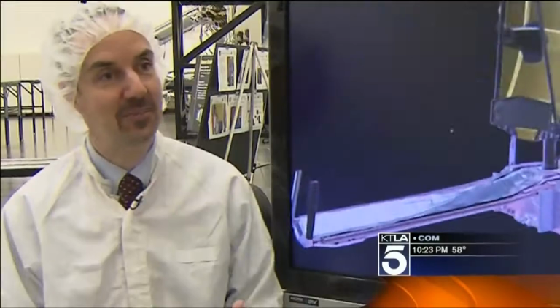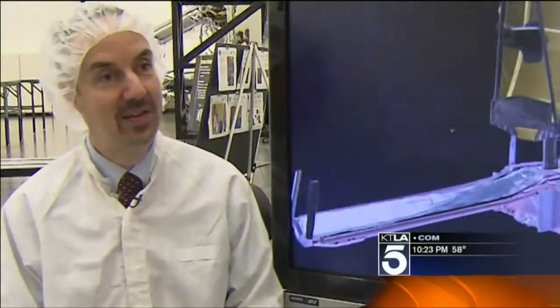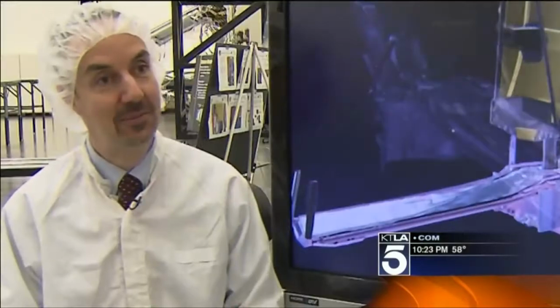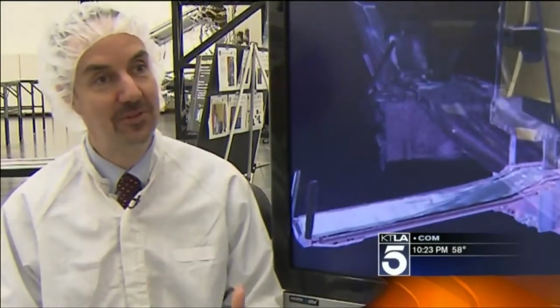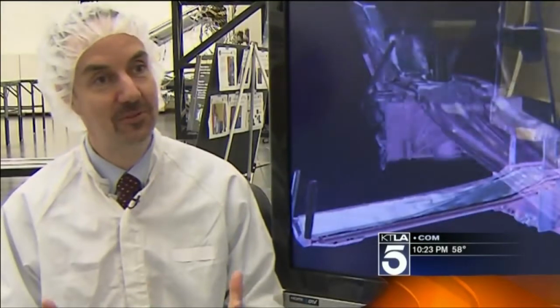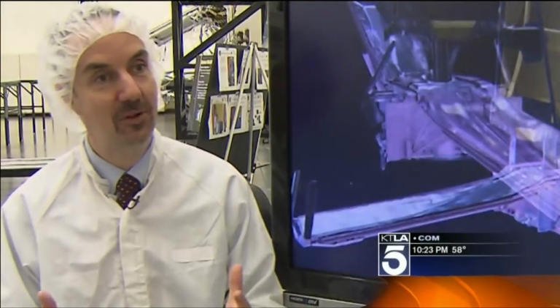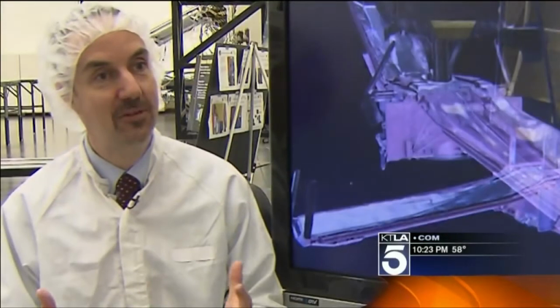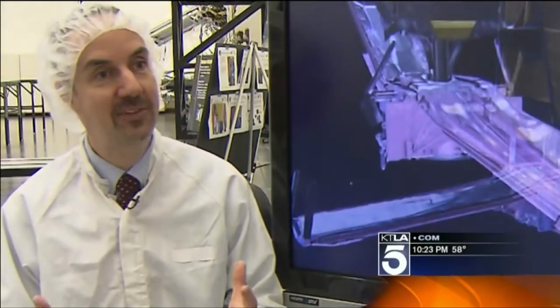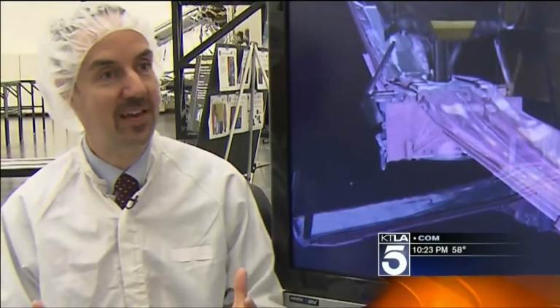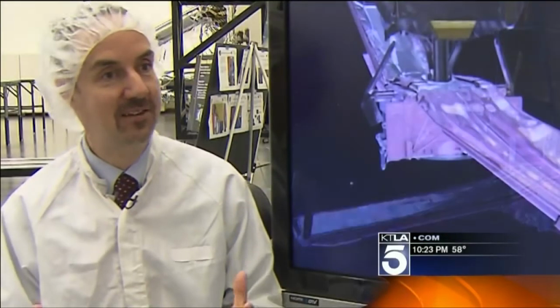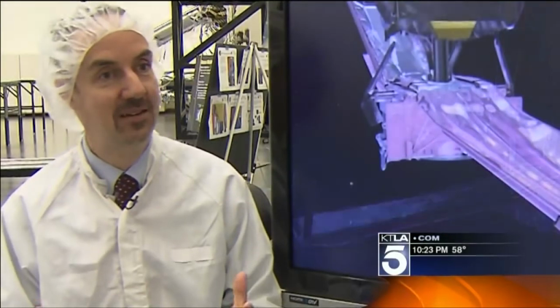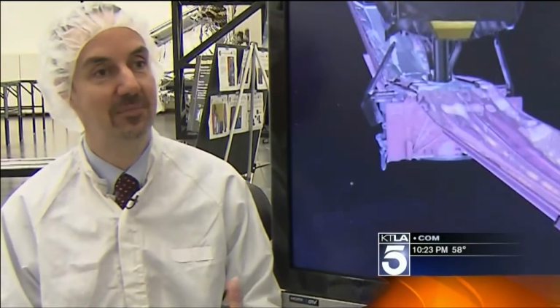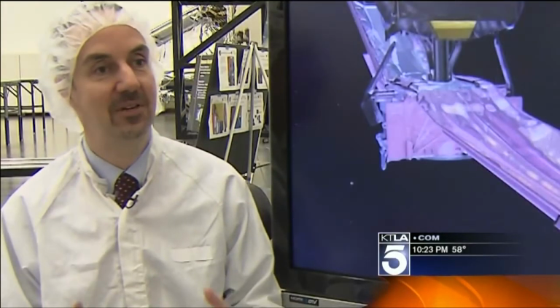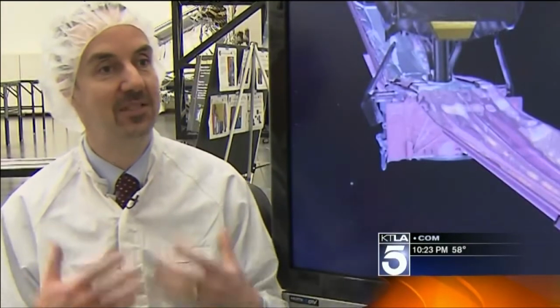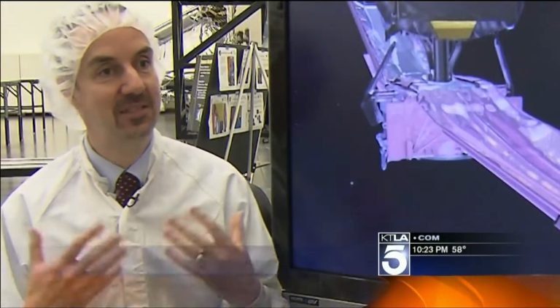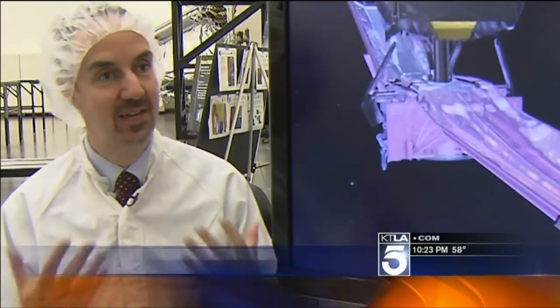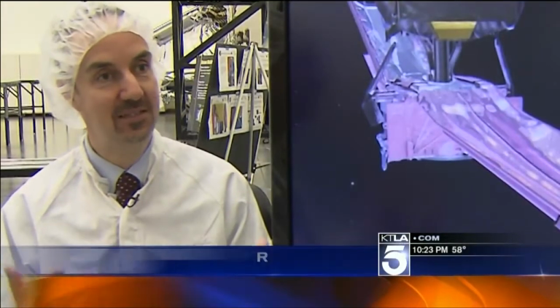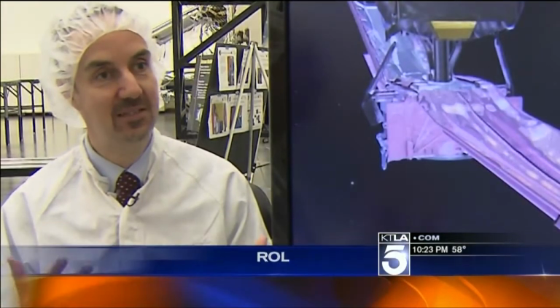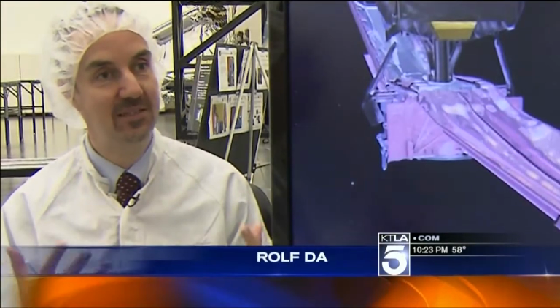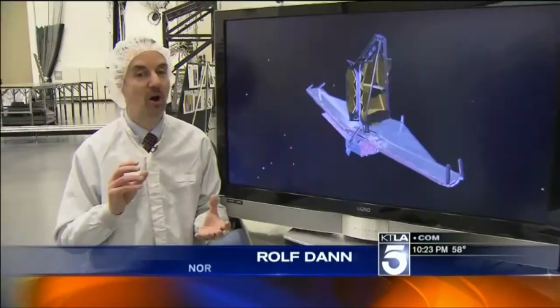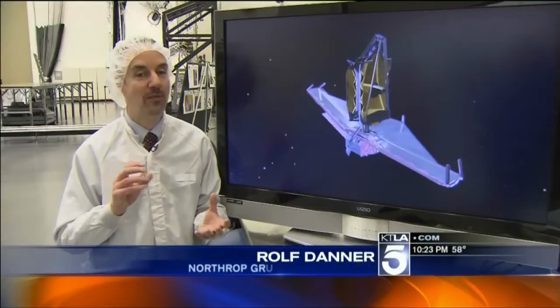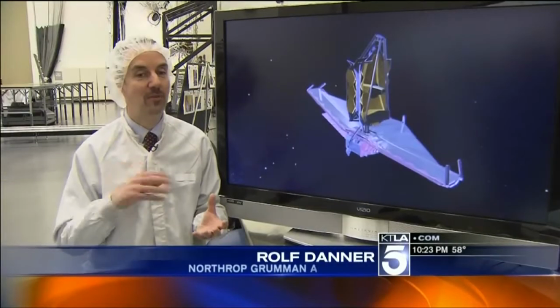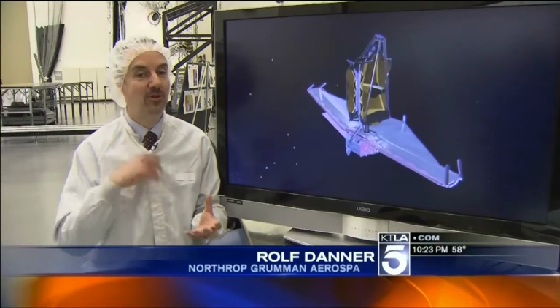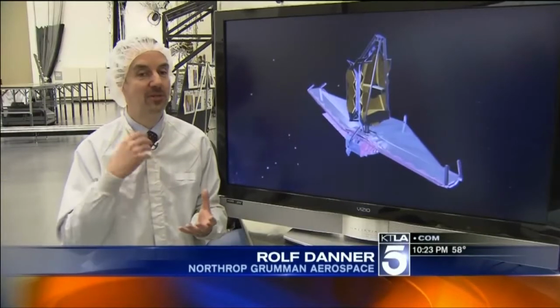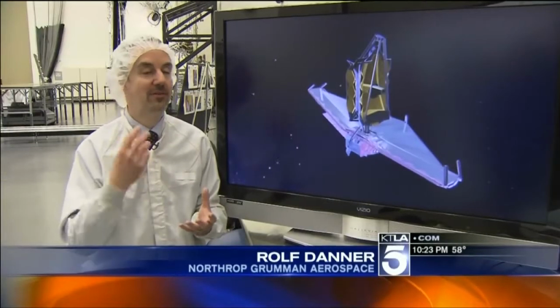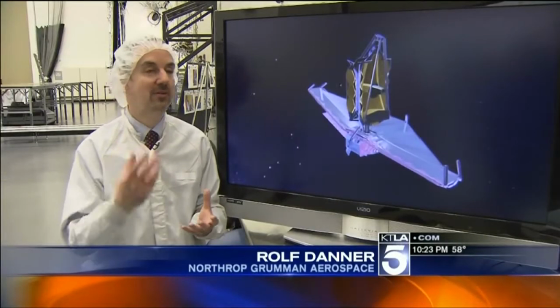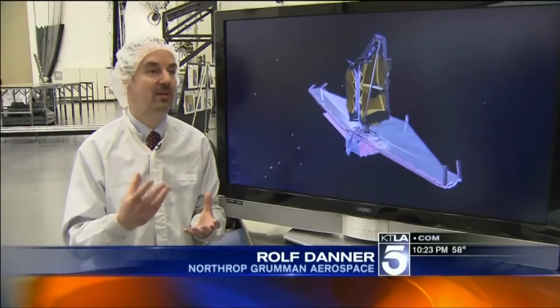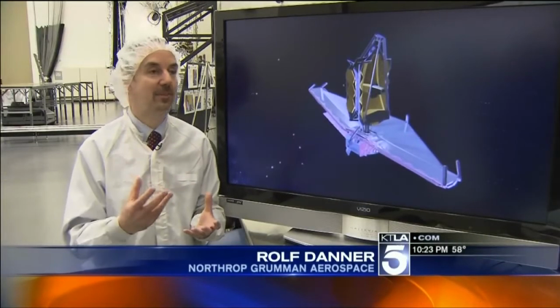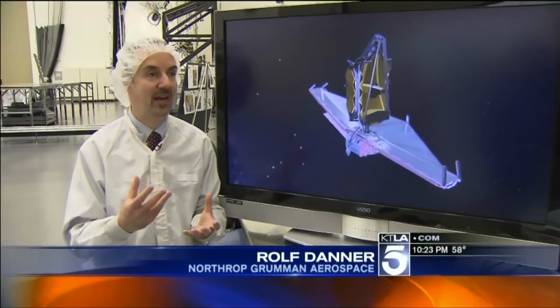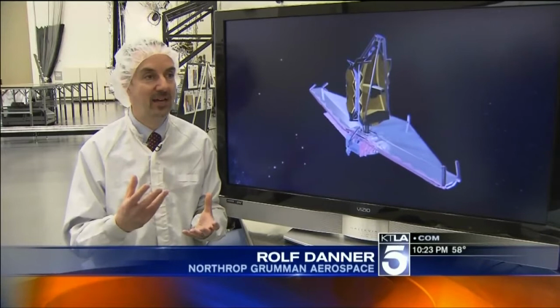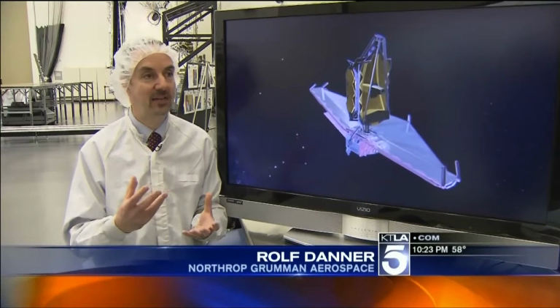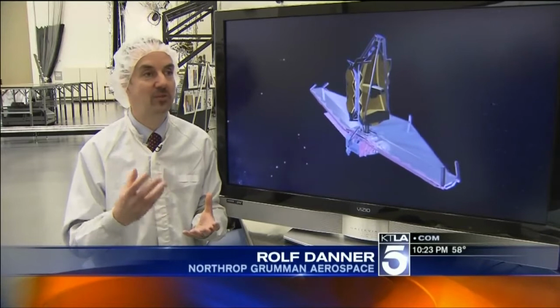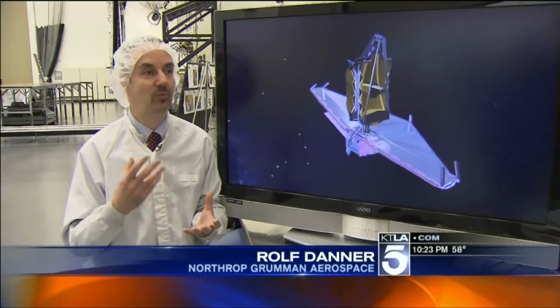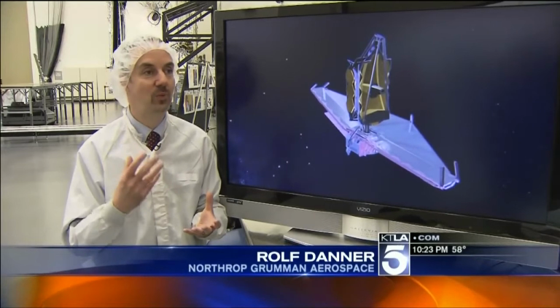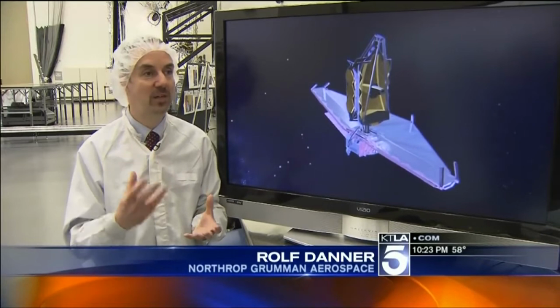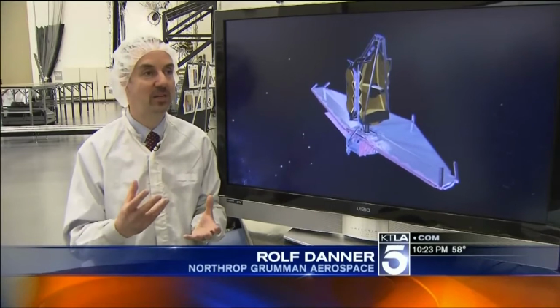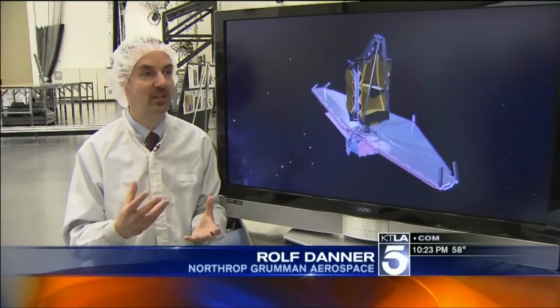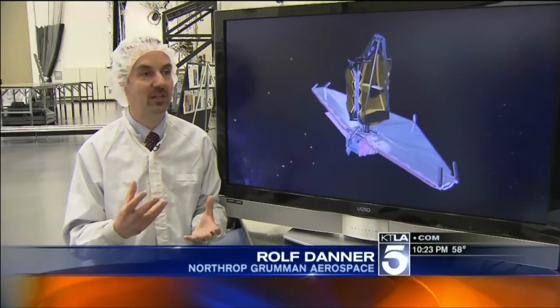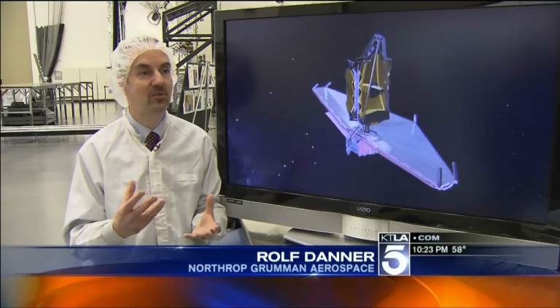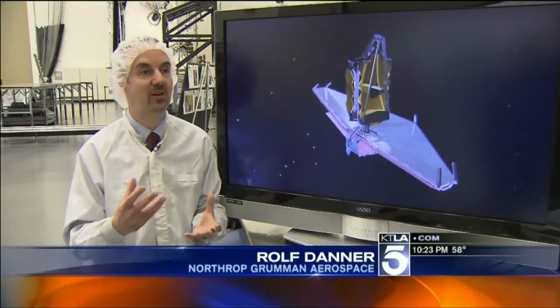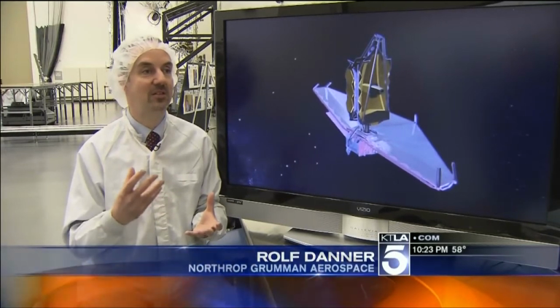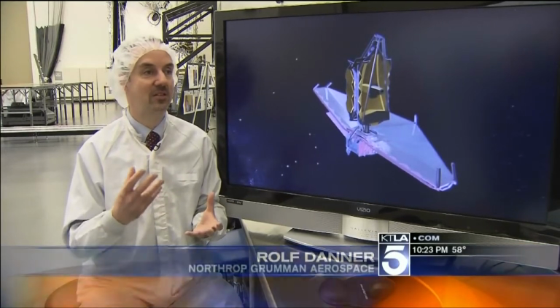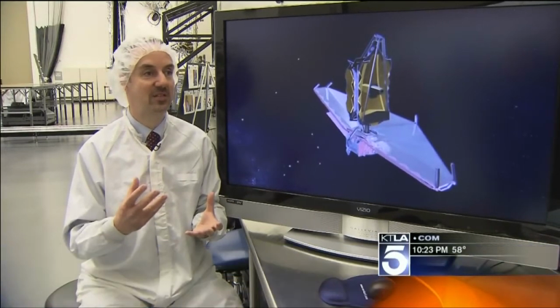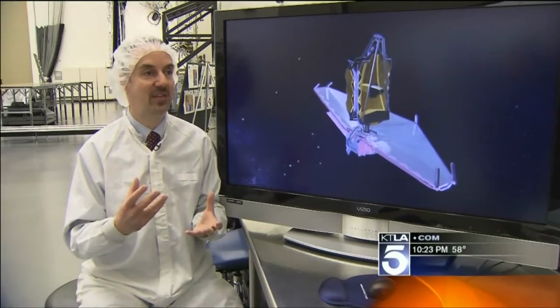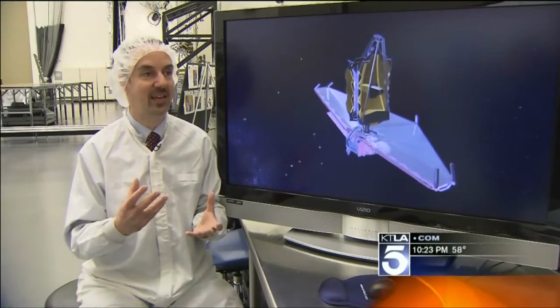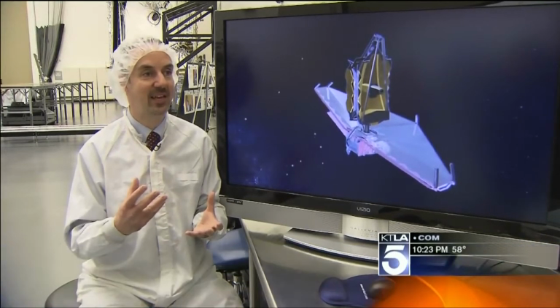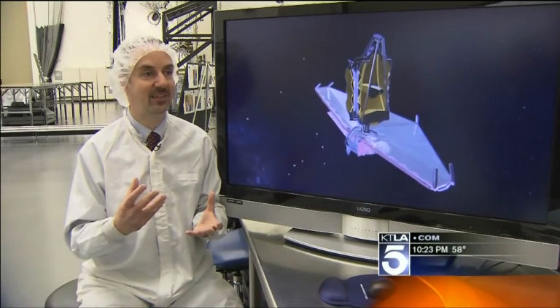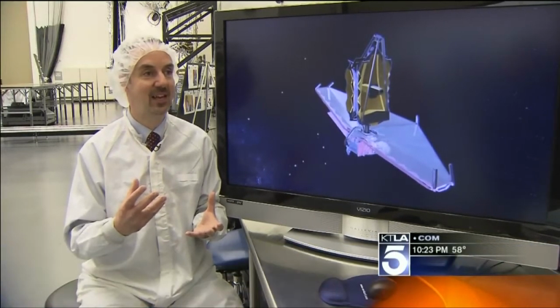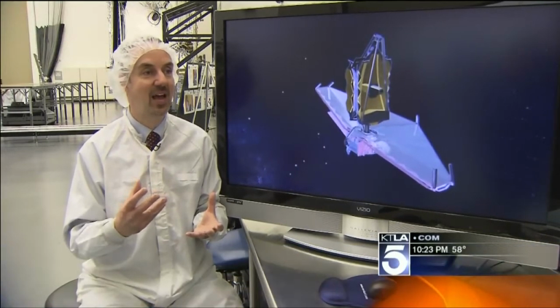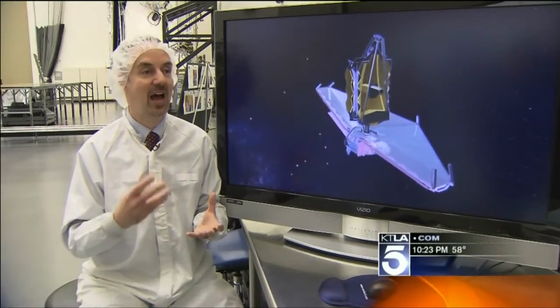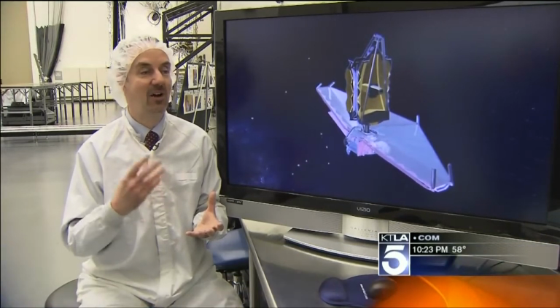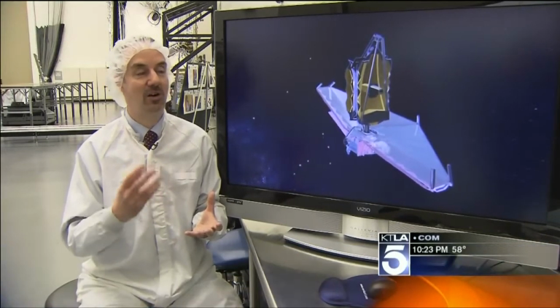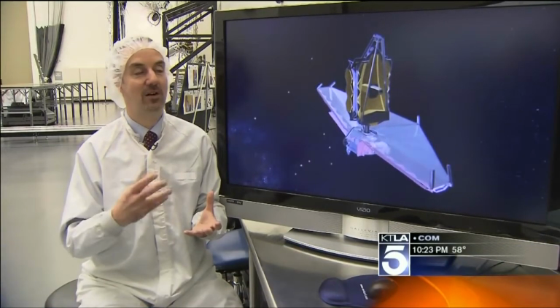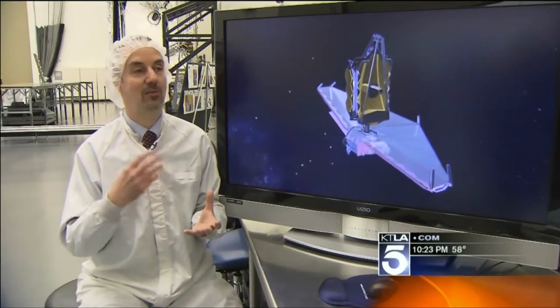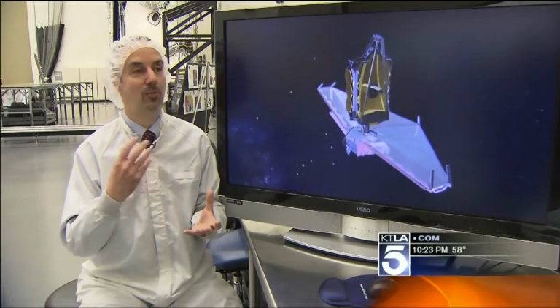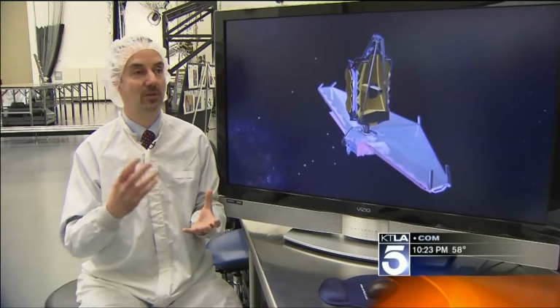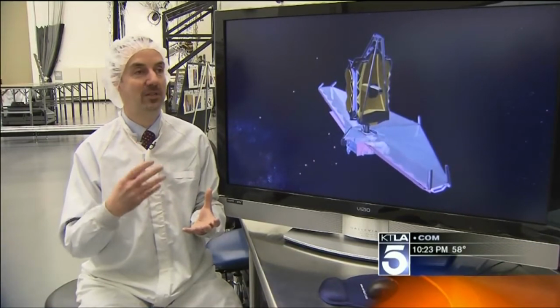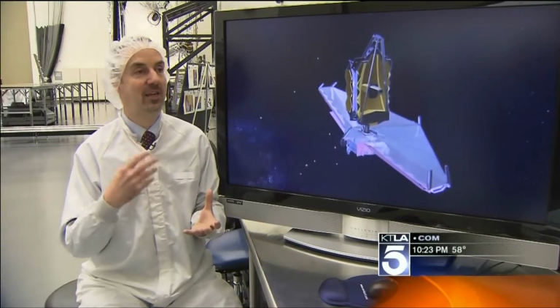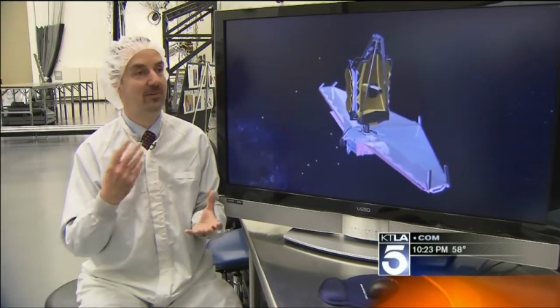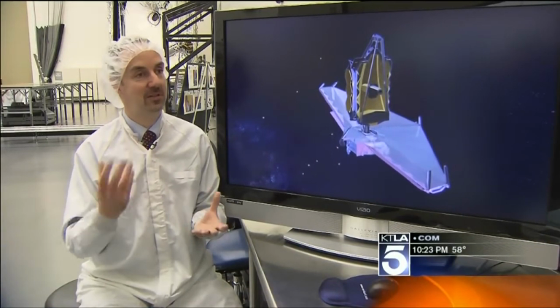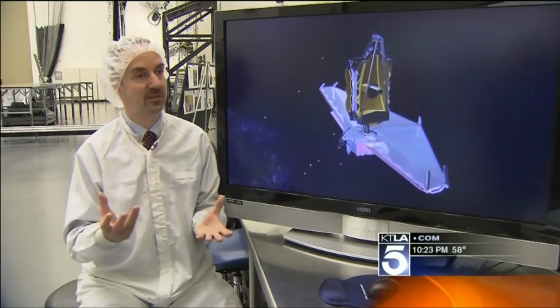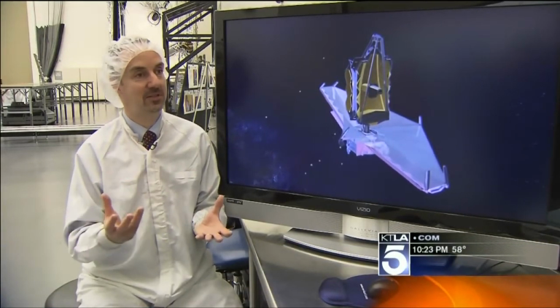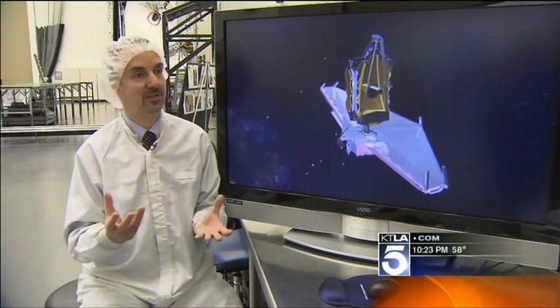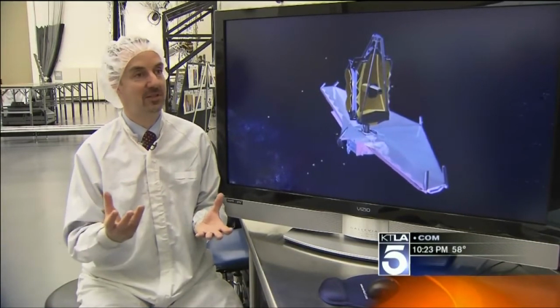My name is Rolf Dana, I'm a scientist. The point of looking back is really to understand how our world came into existence.